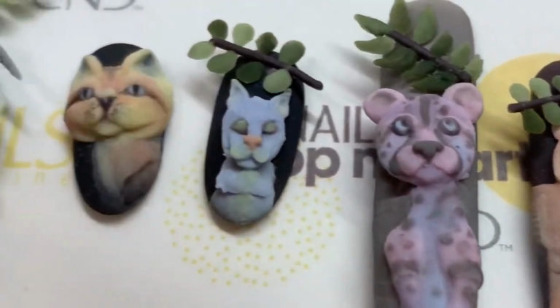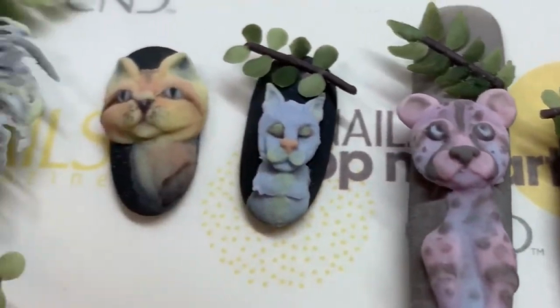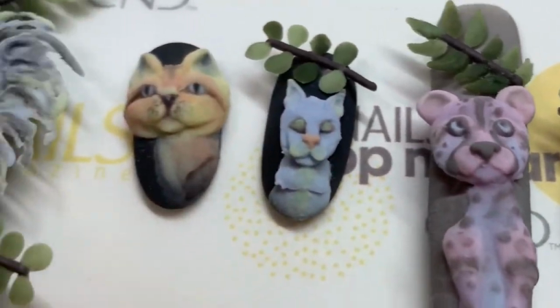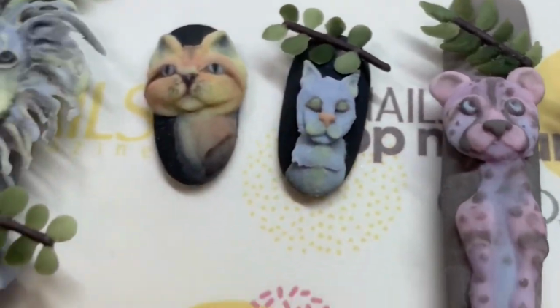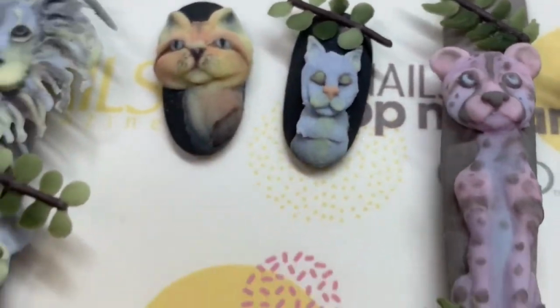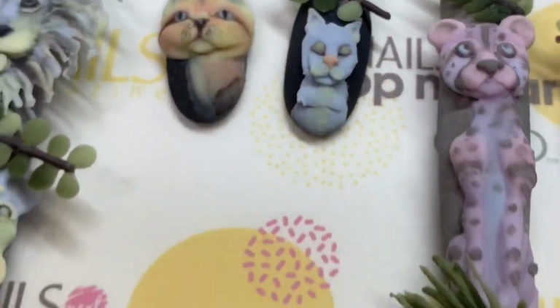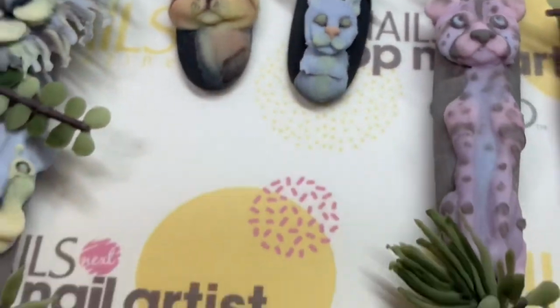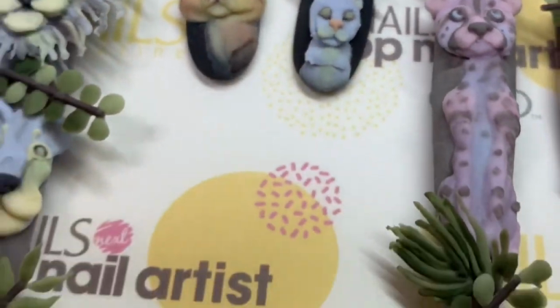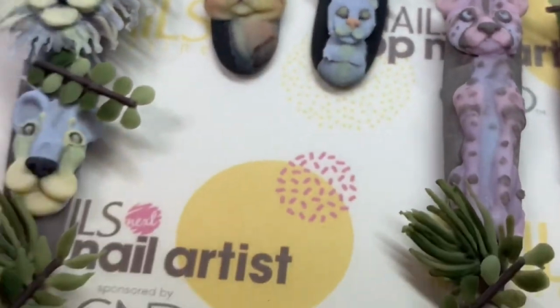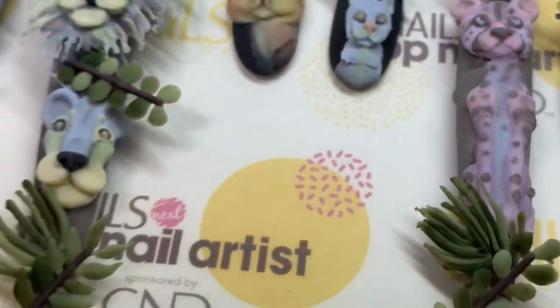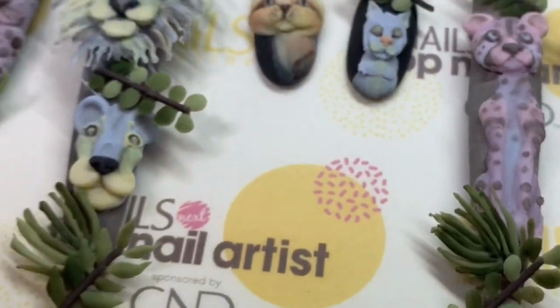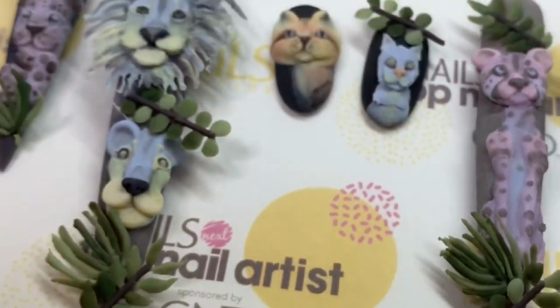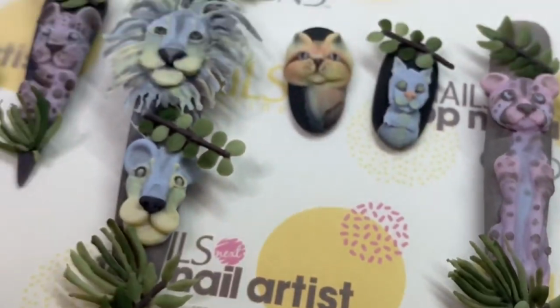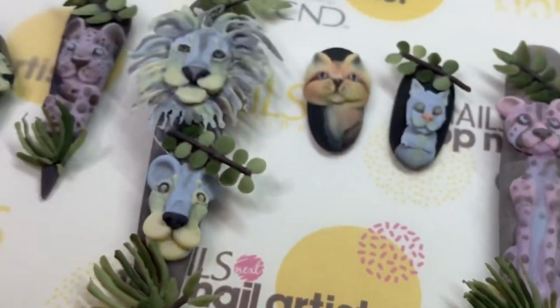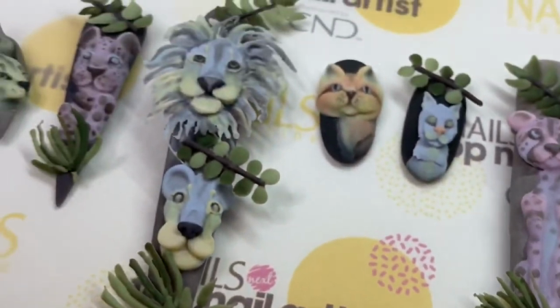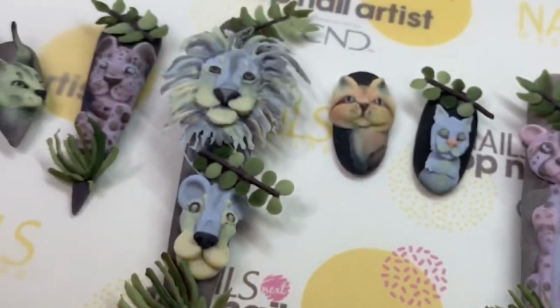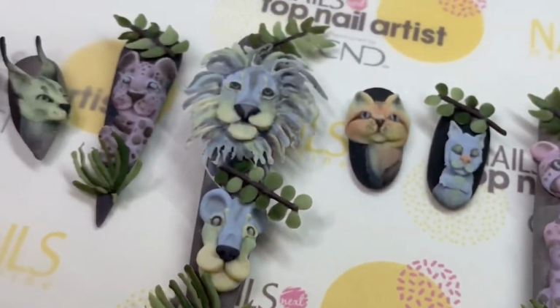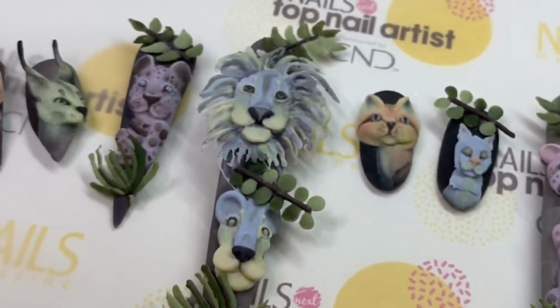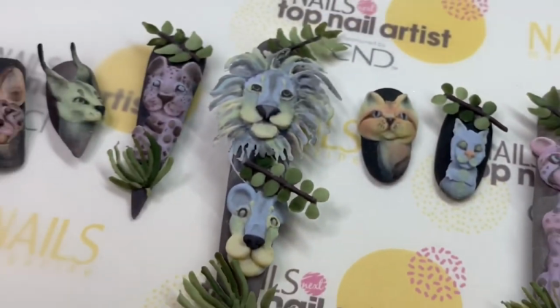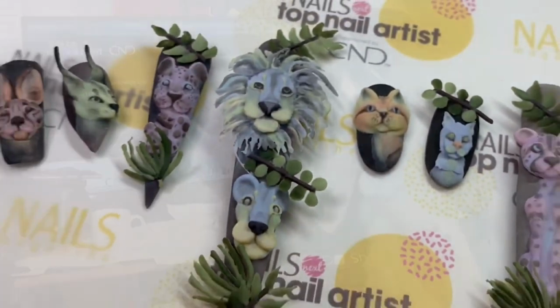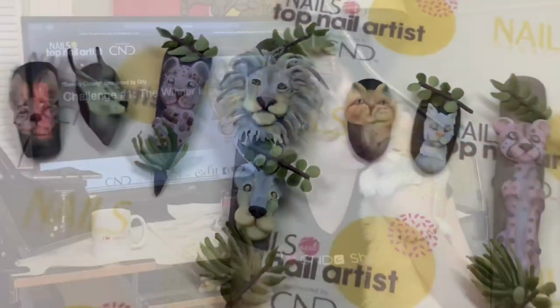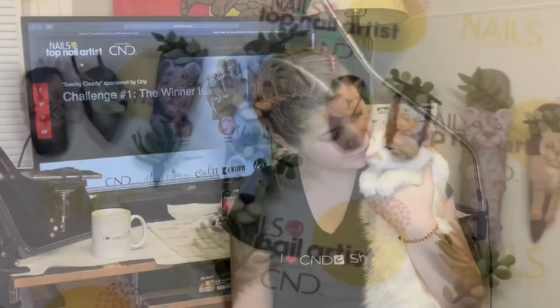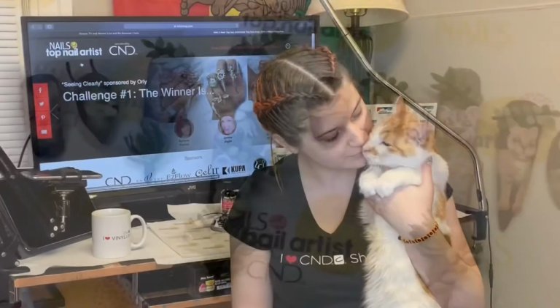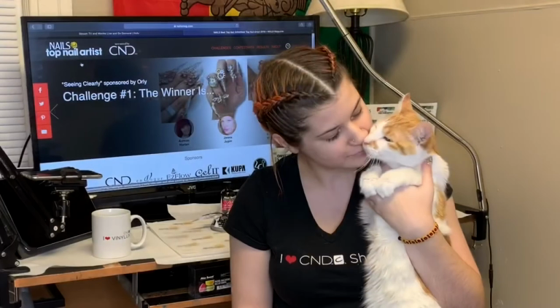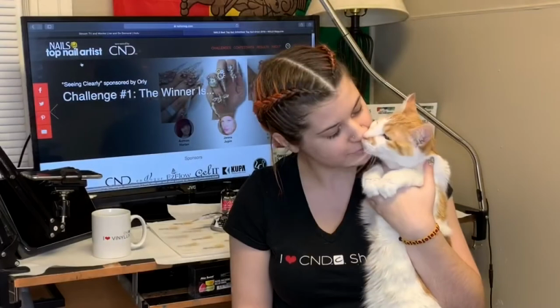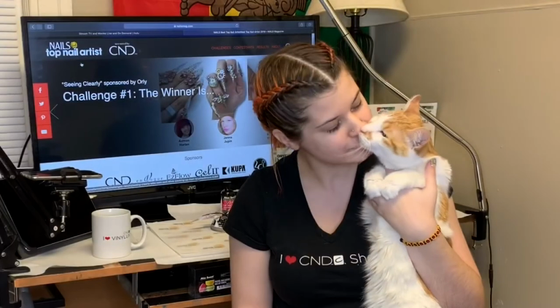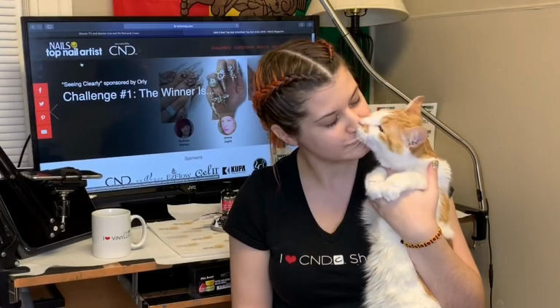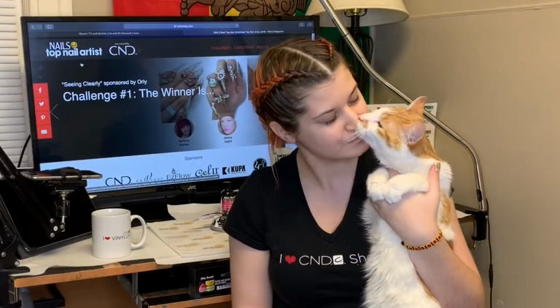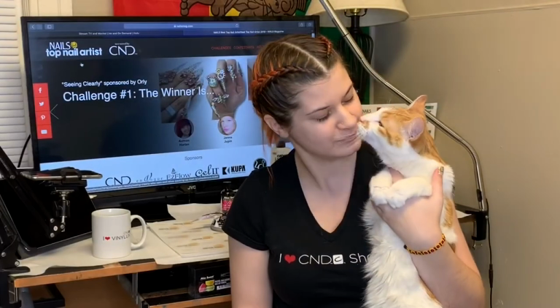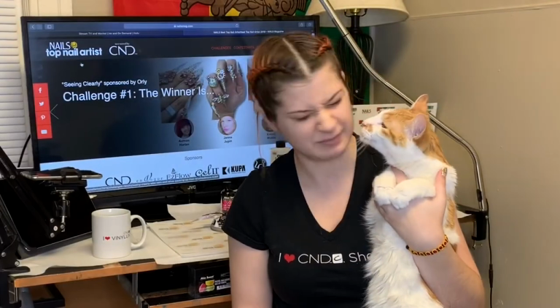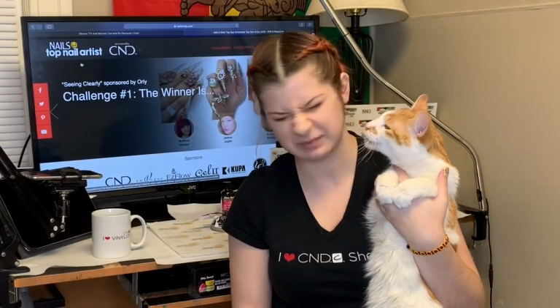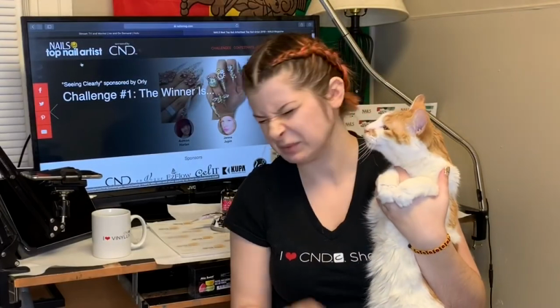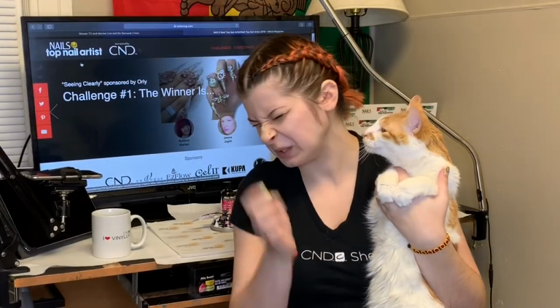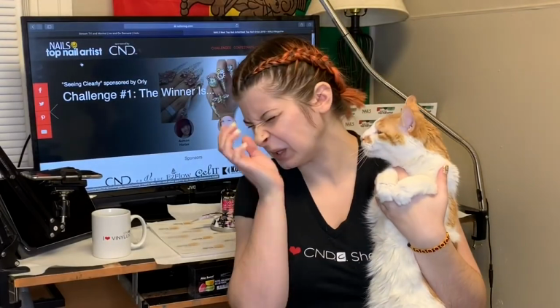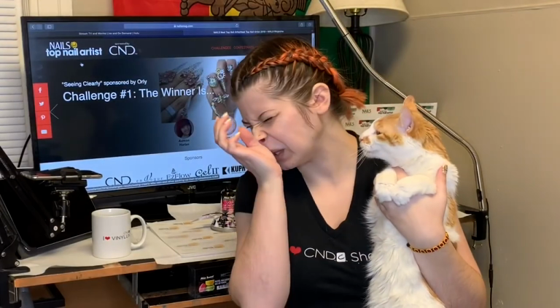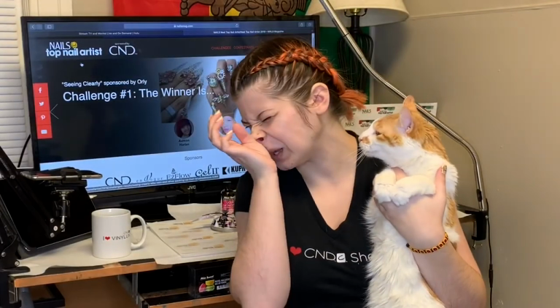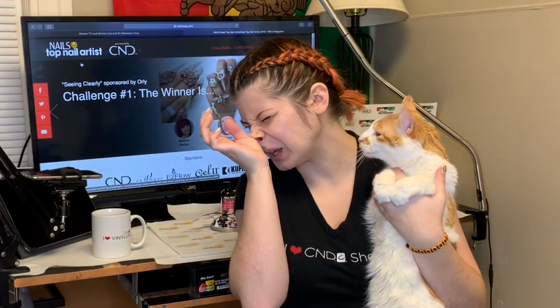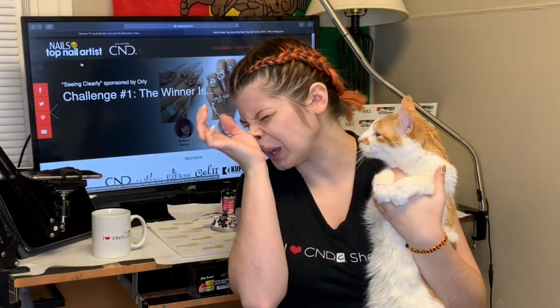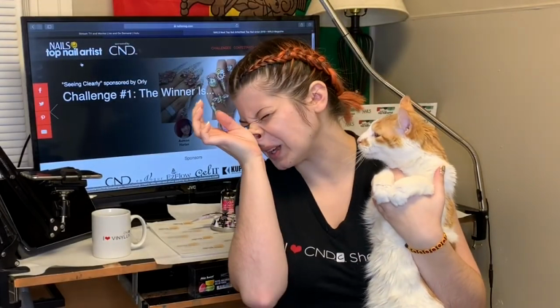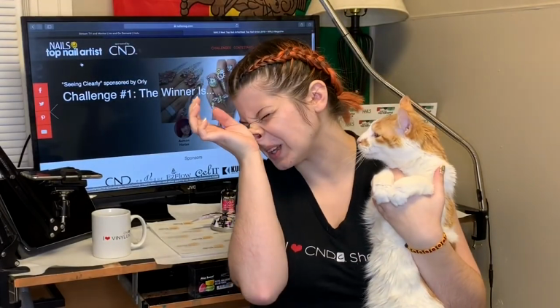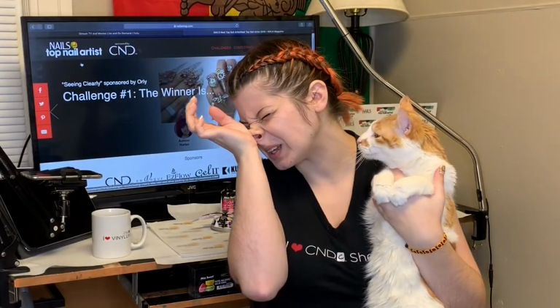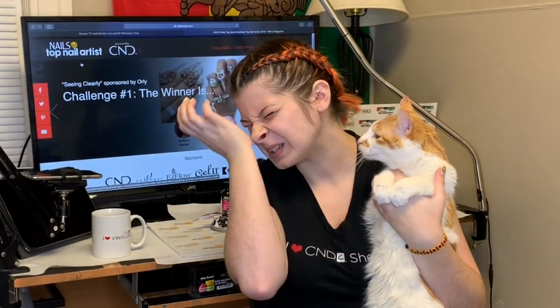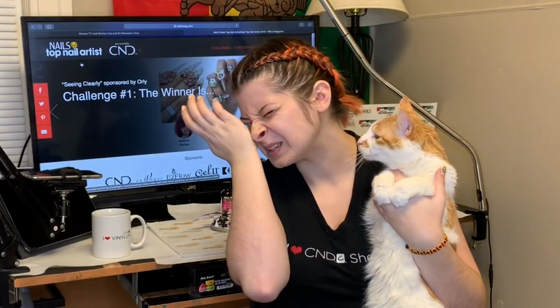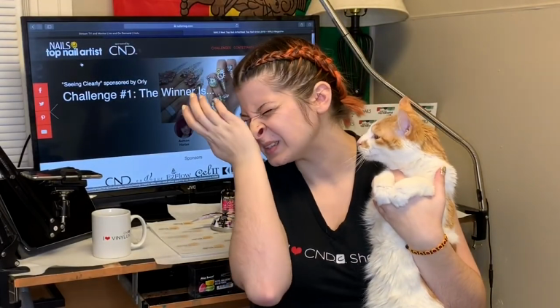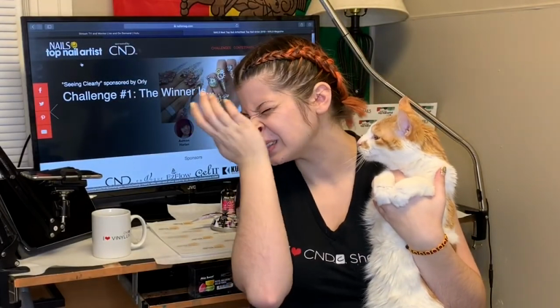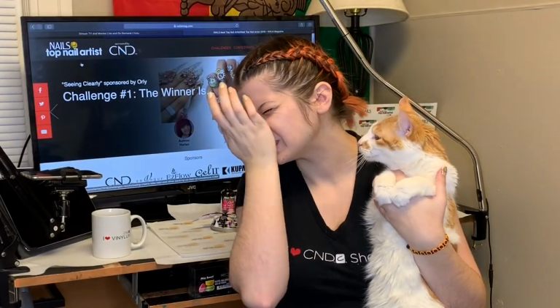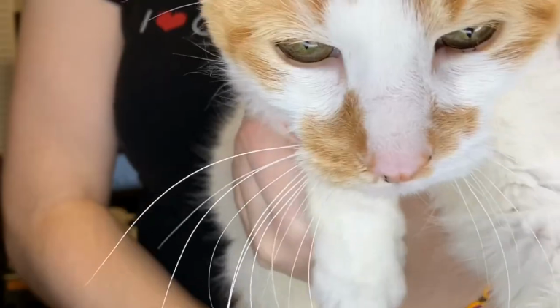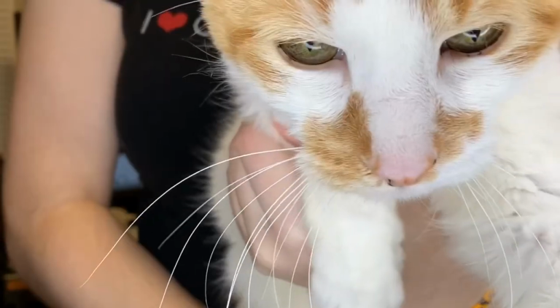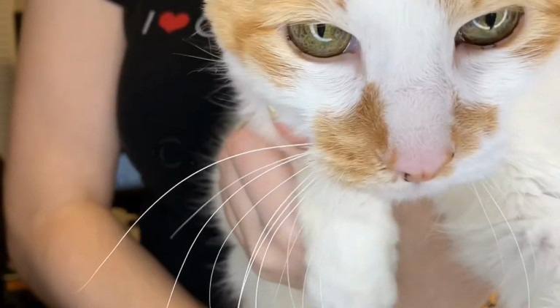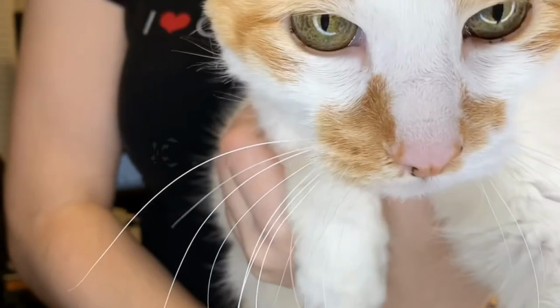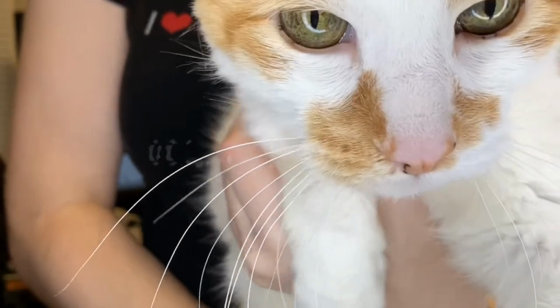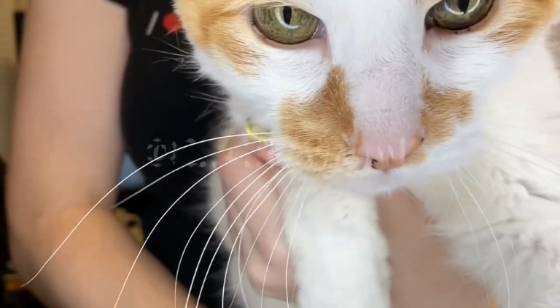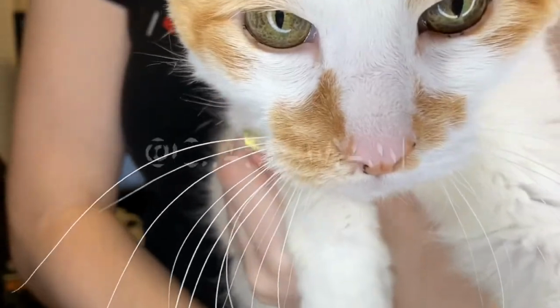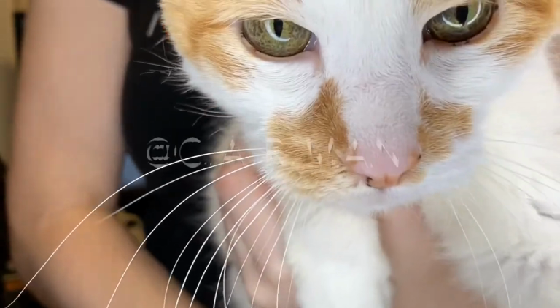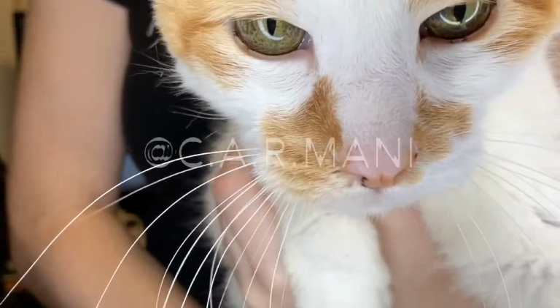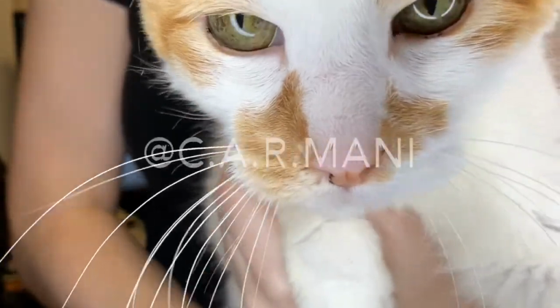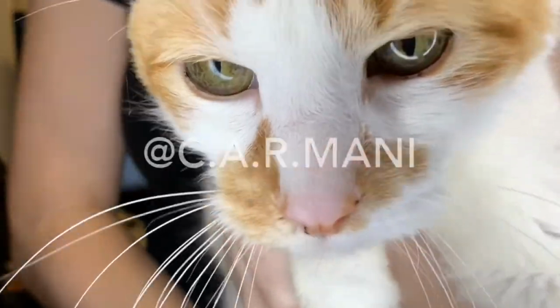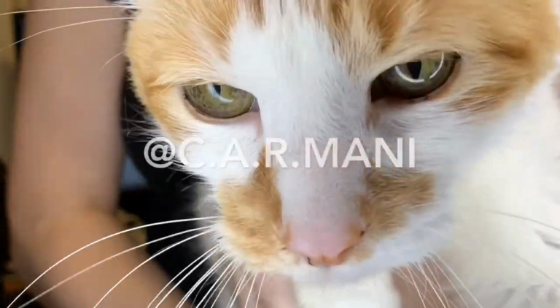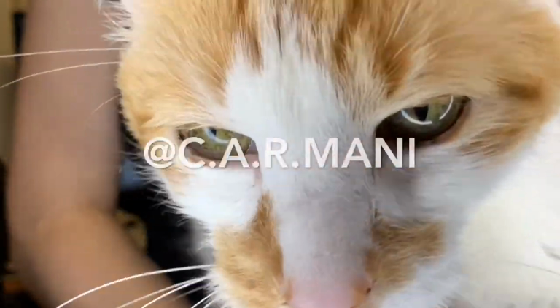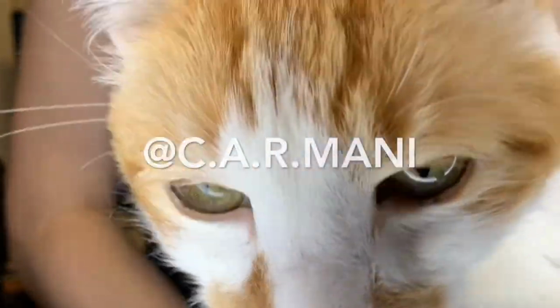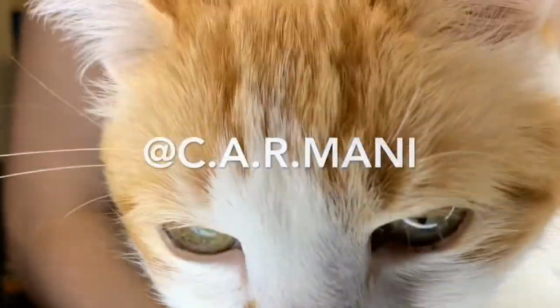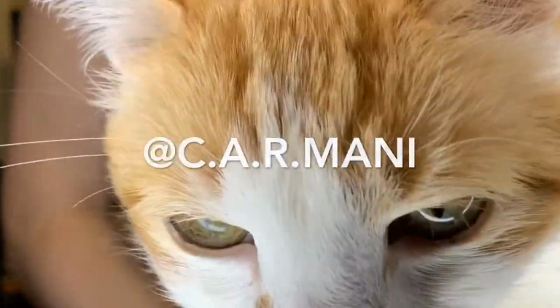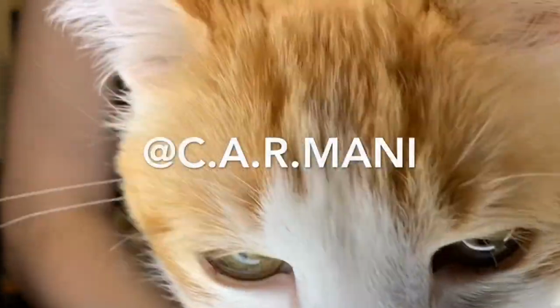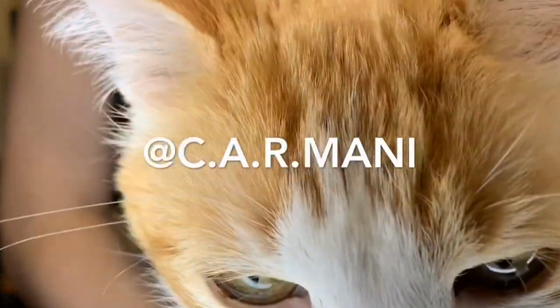This is my finished set. It's so safari and I hope you guys like my video. Thanks for watching.